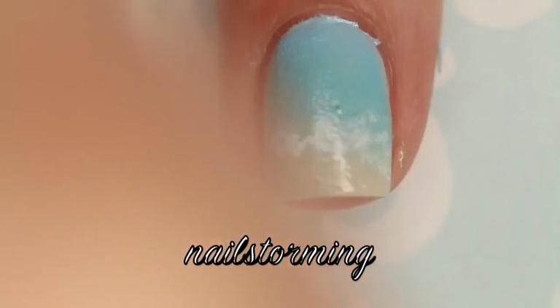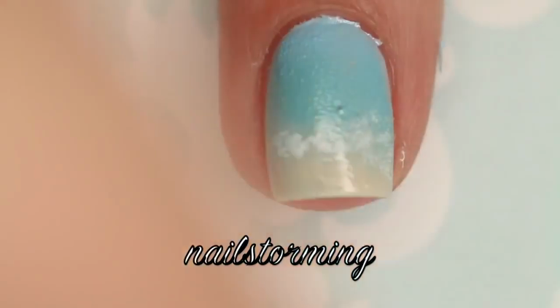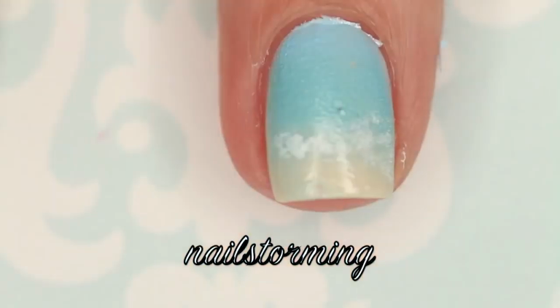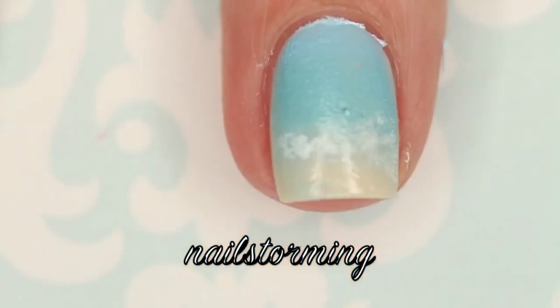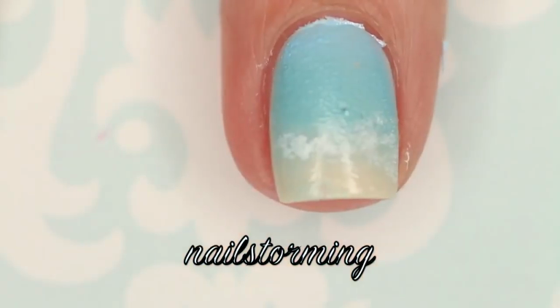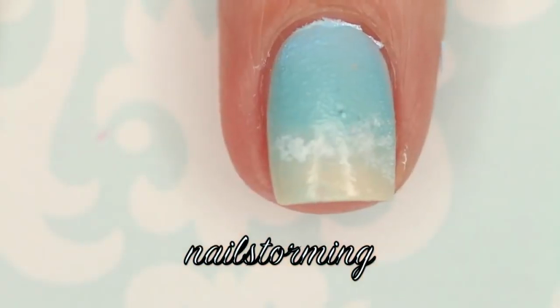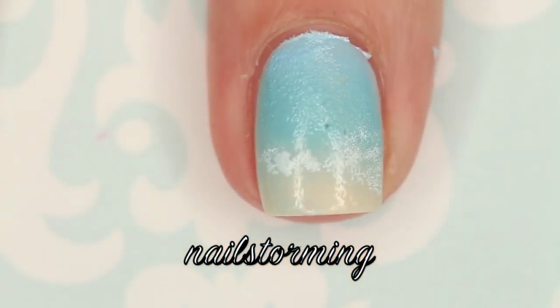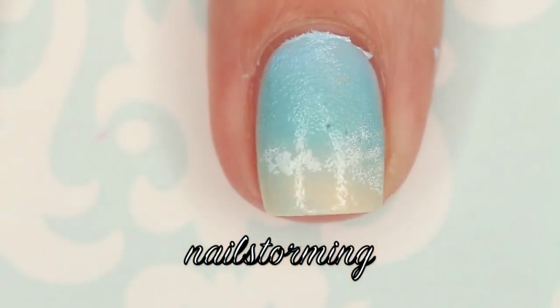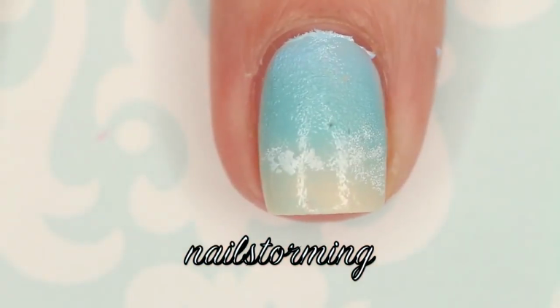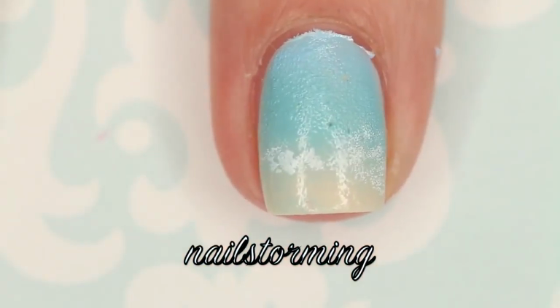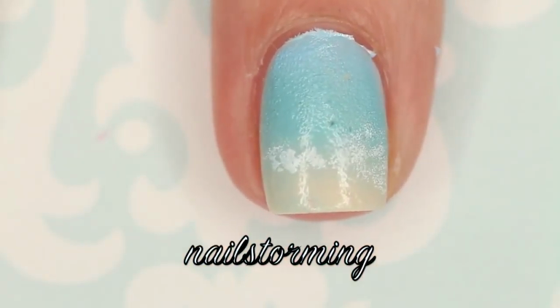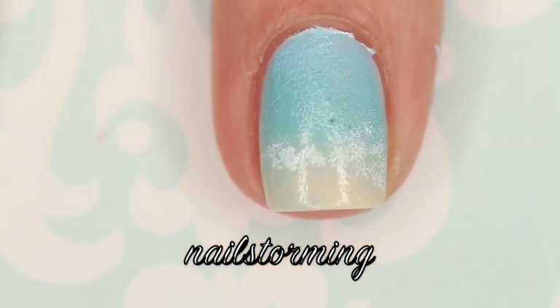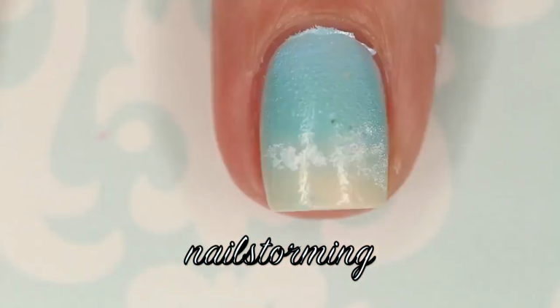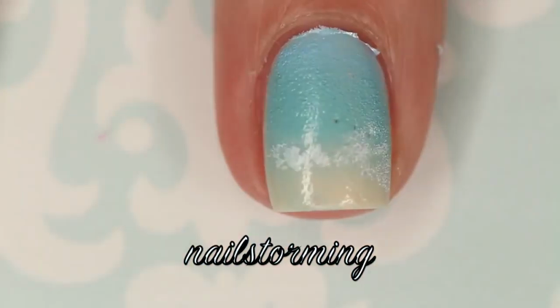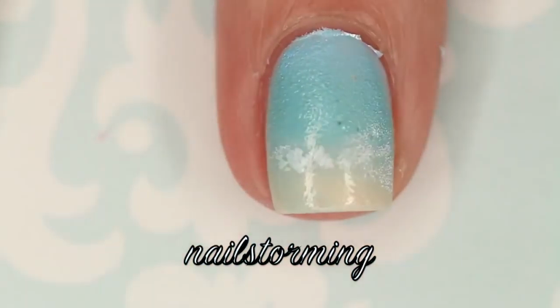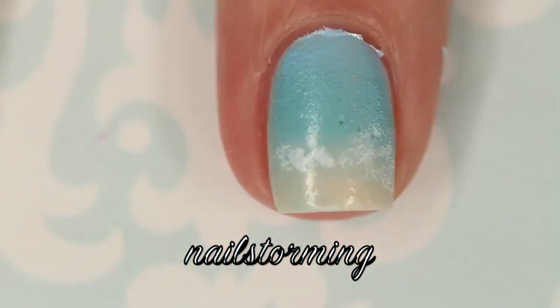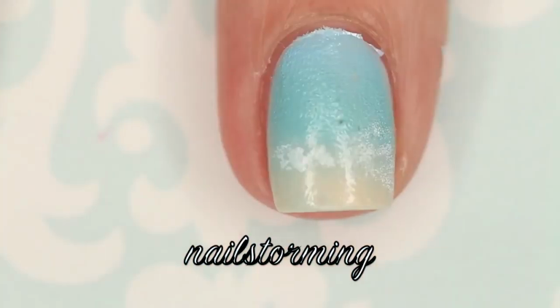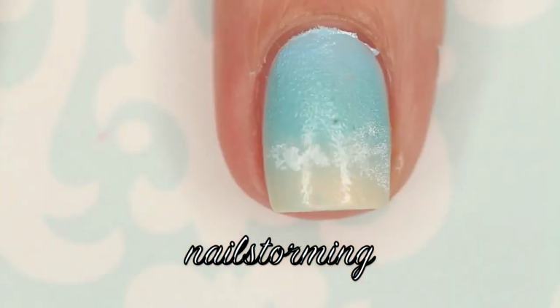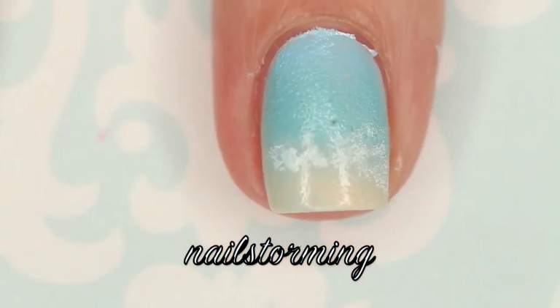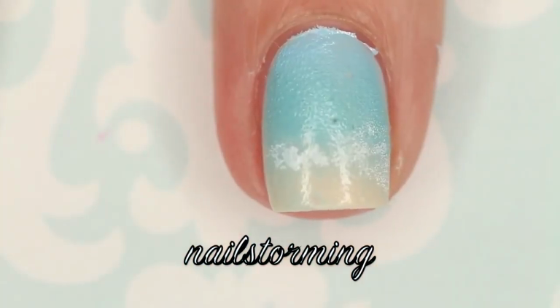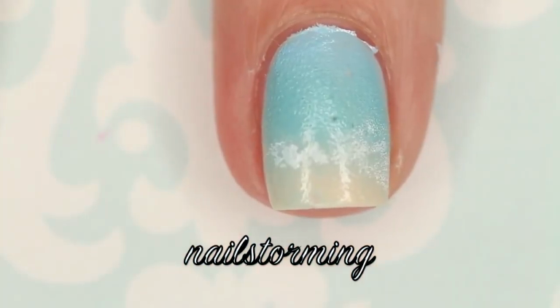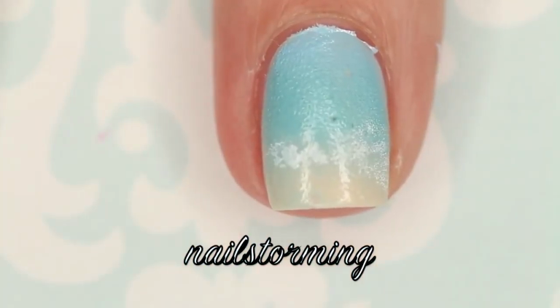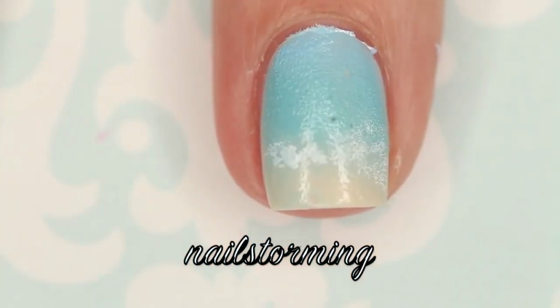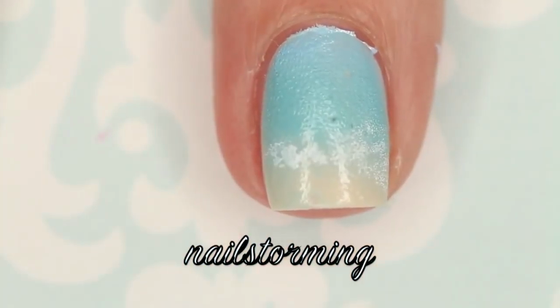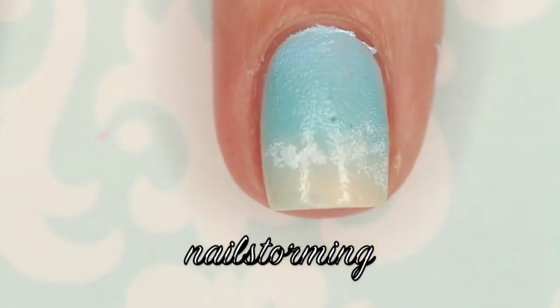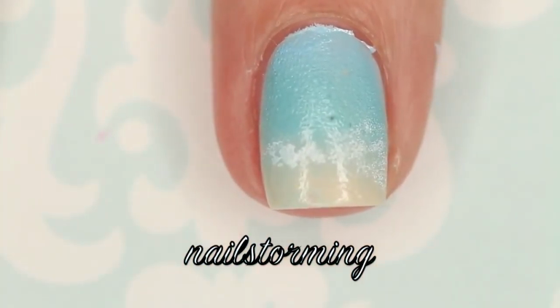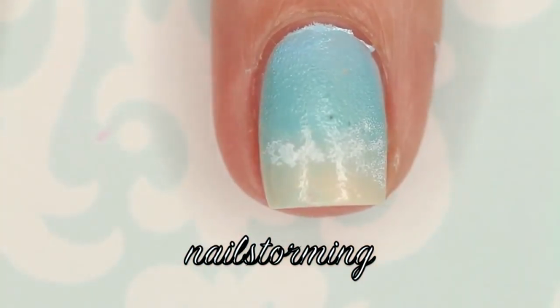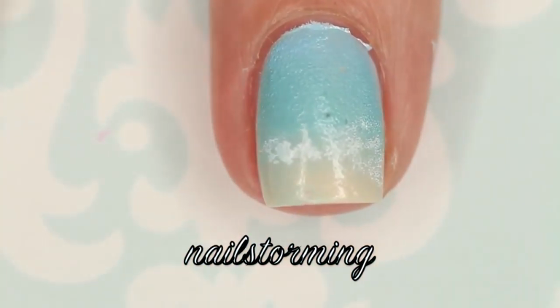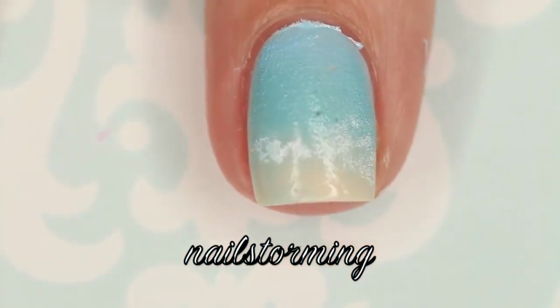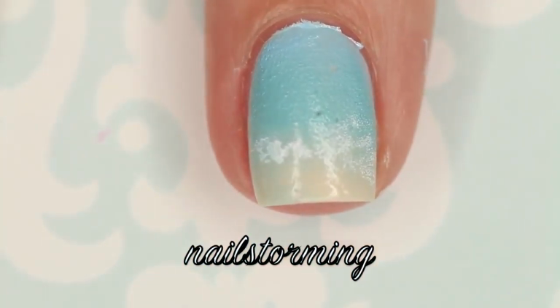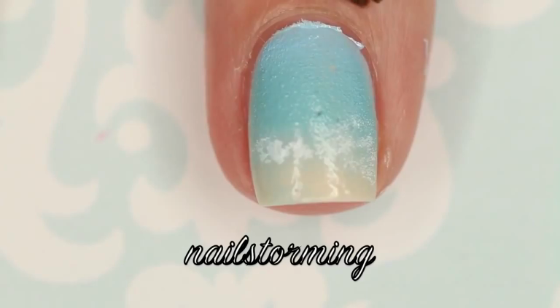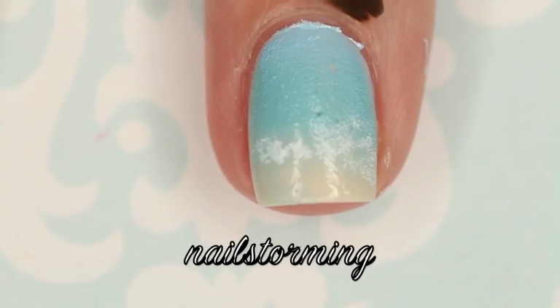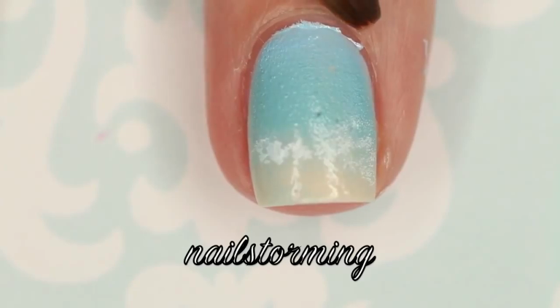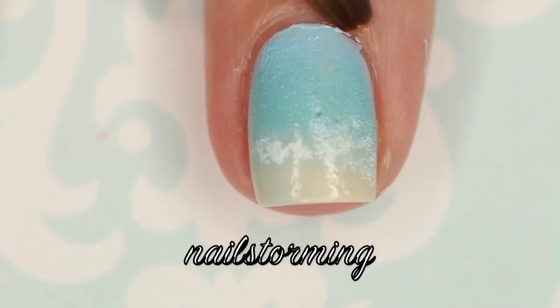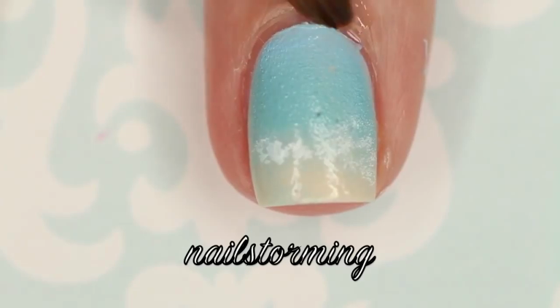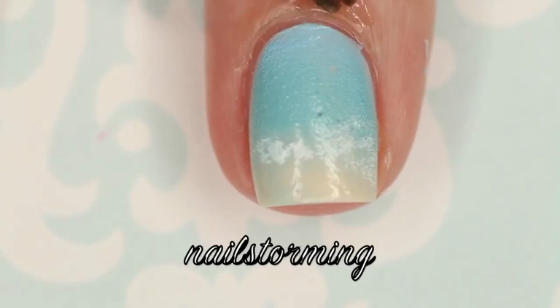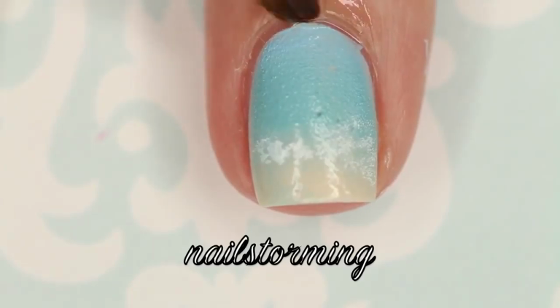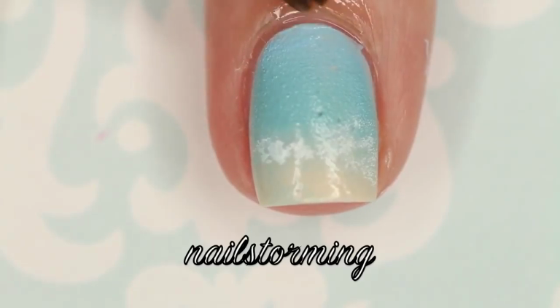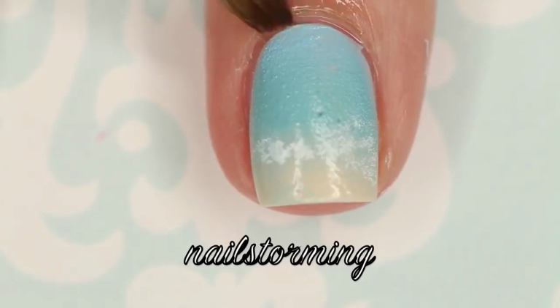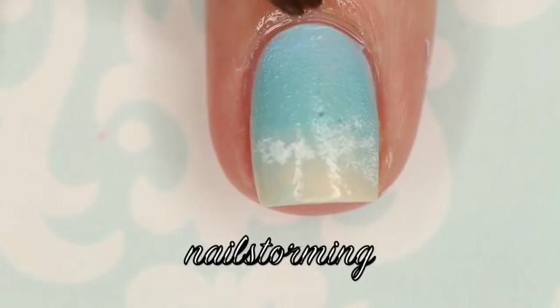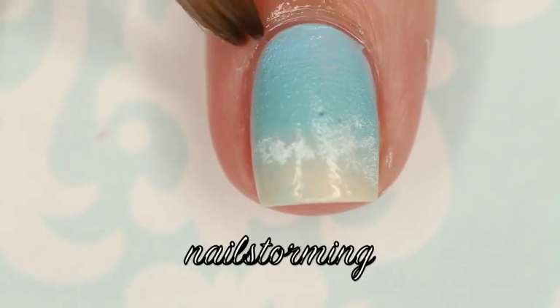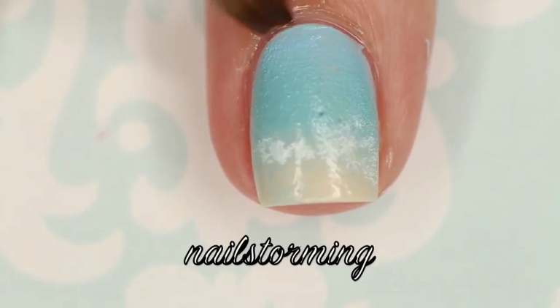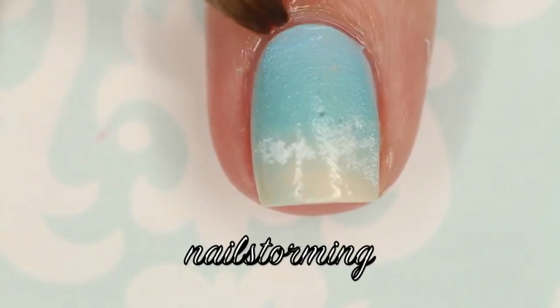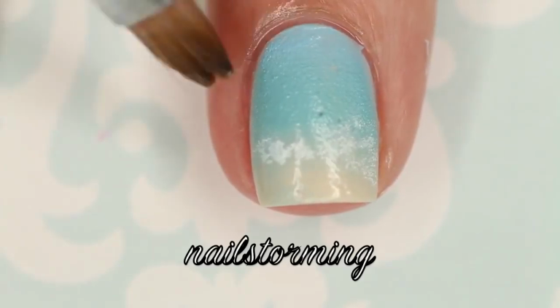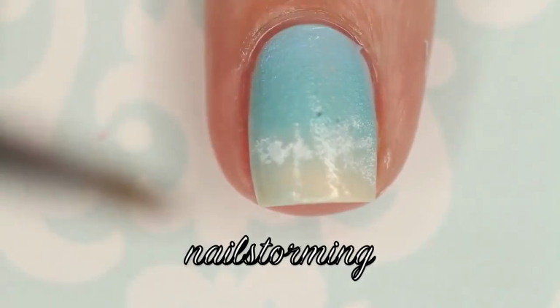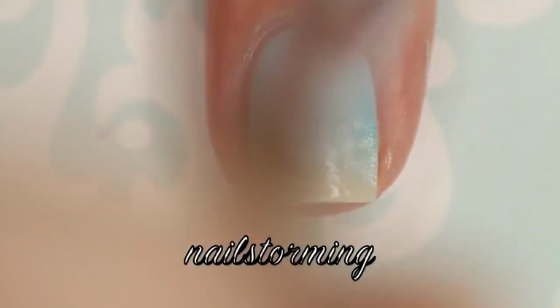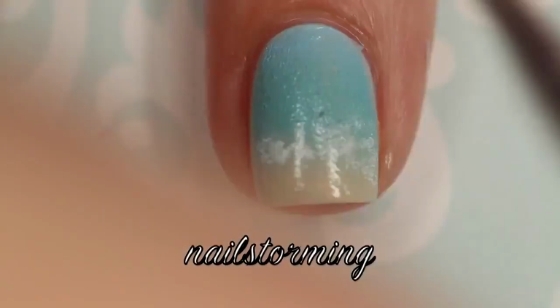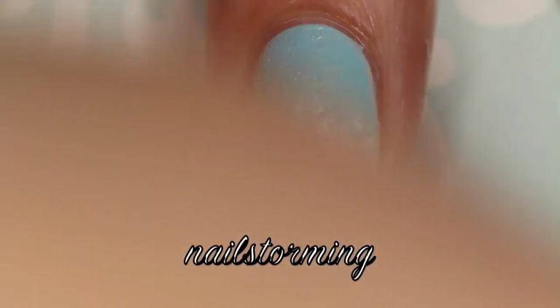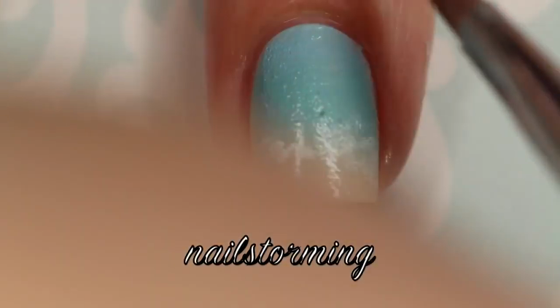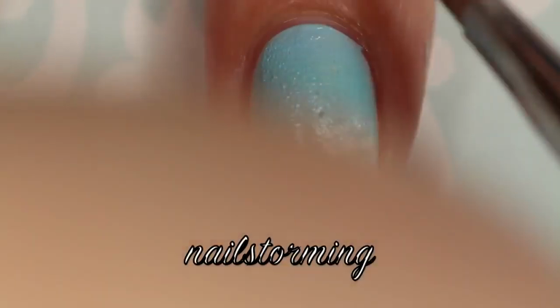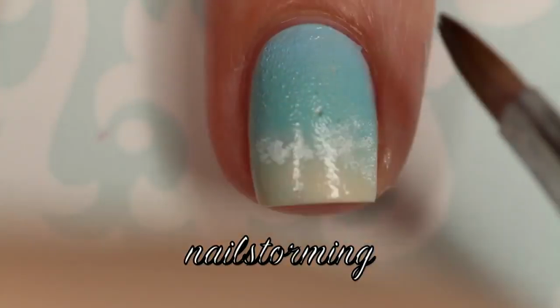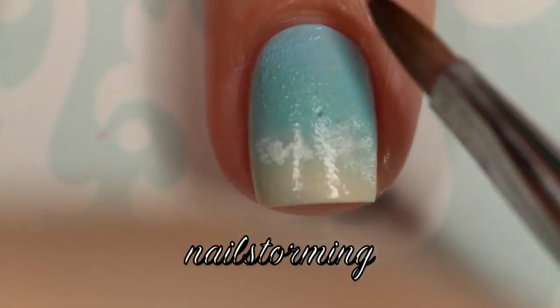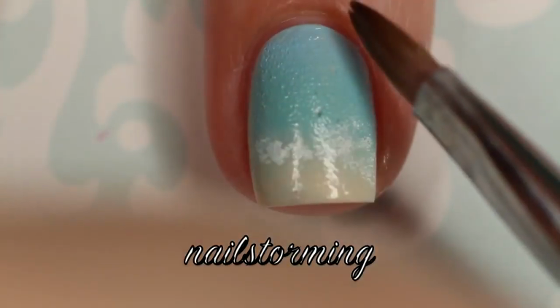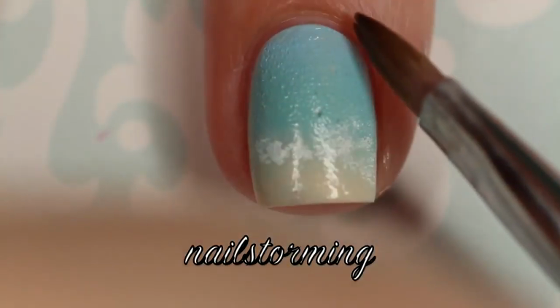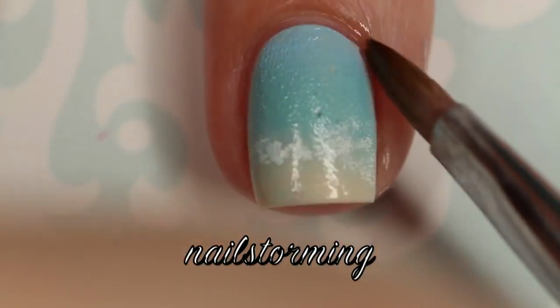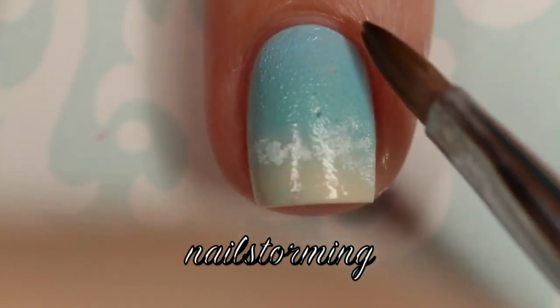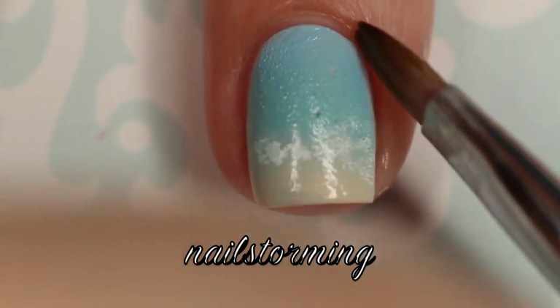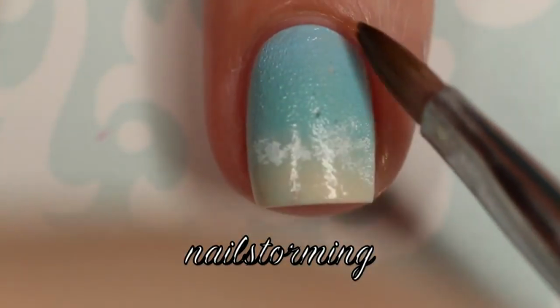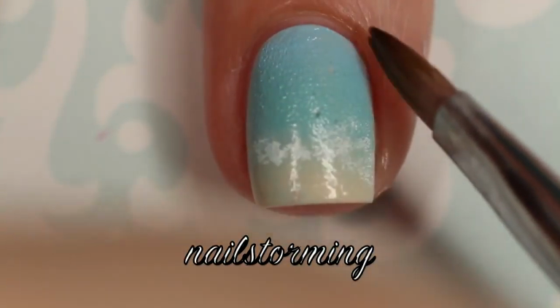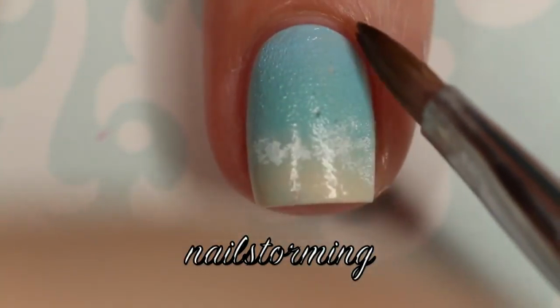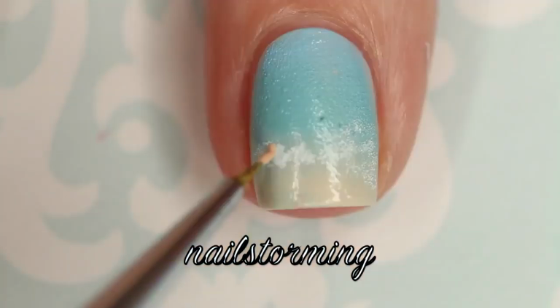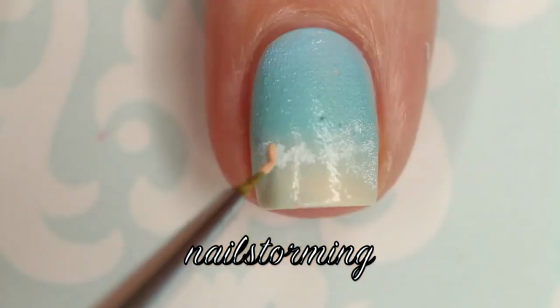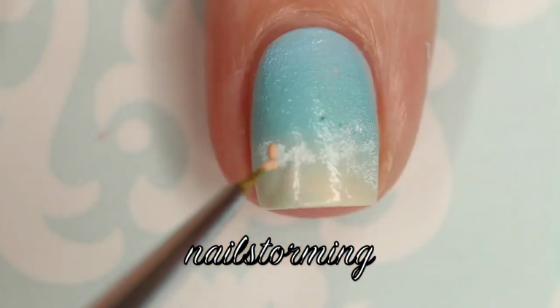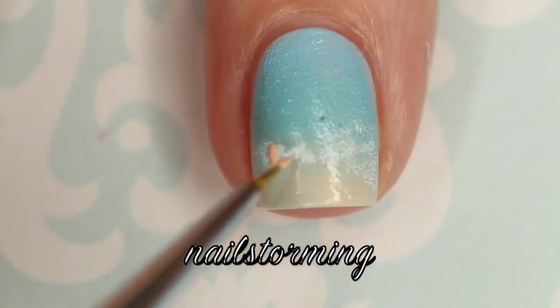Then I'm removing my latex barrier, and then I'm going in with pure acetone and a concealer brush to clean up any extra edges that might need to be touched up.